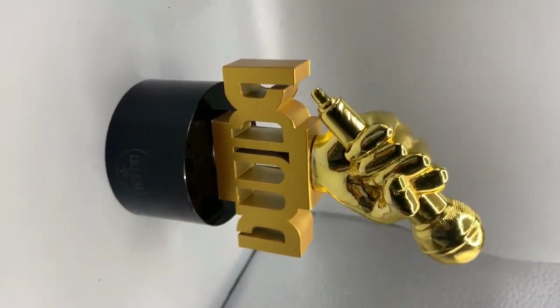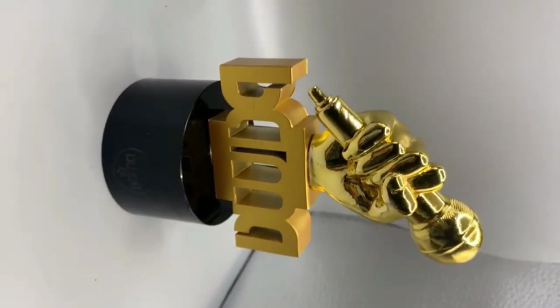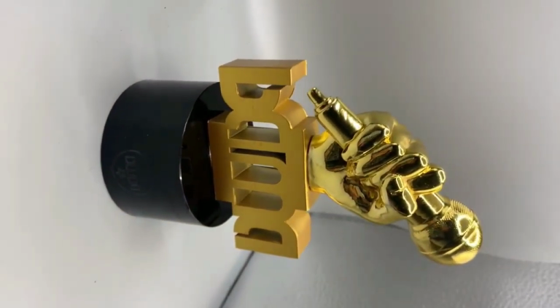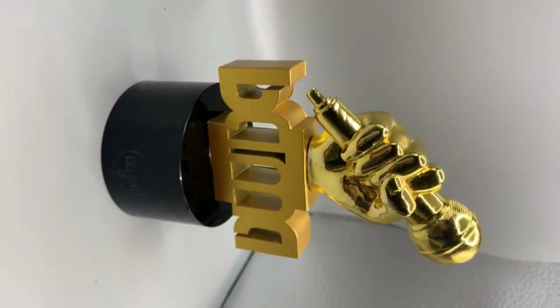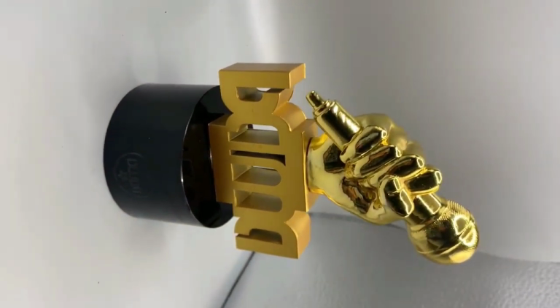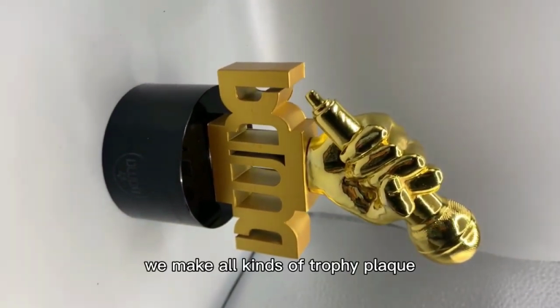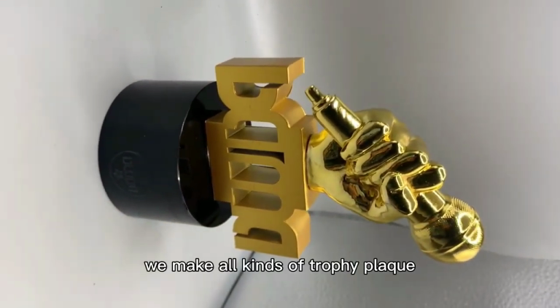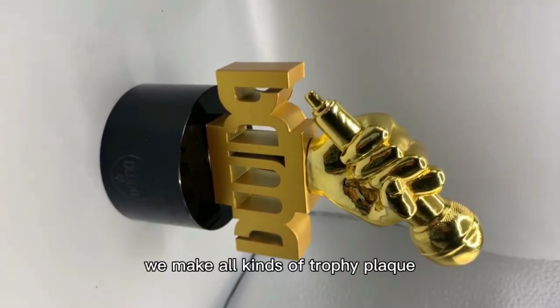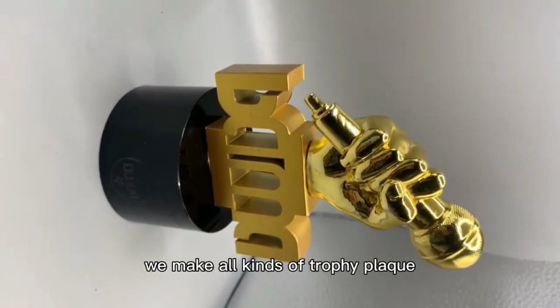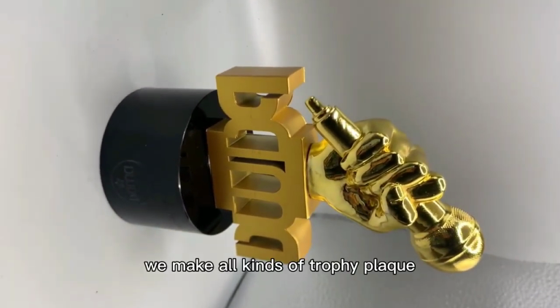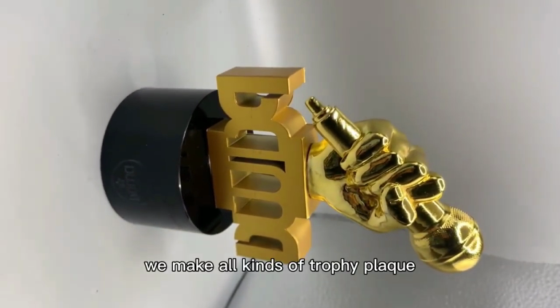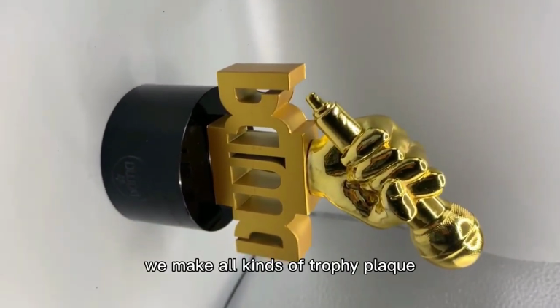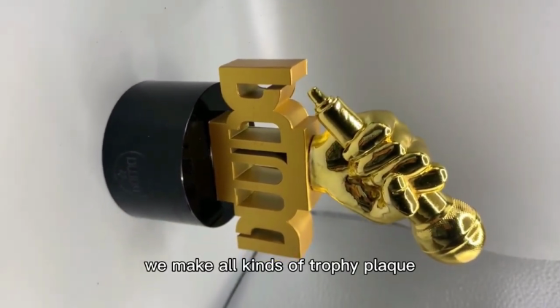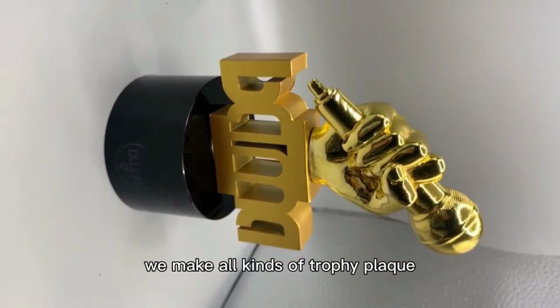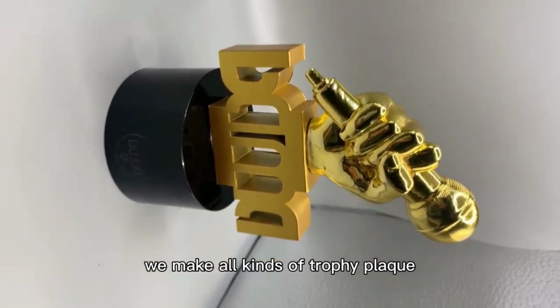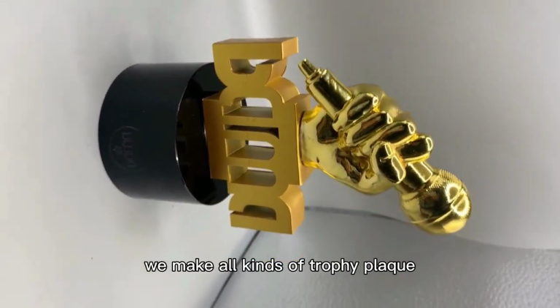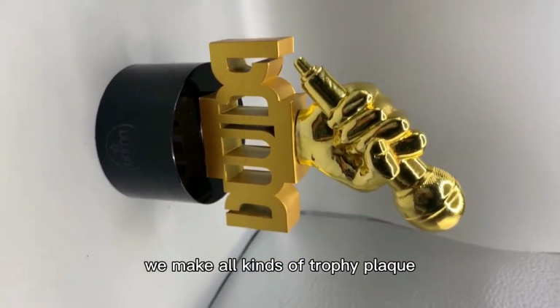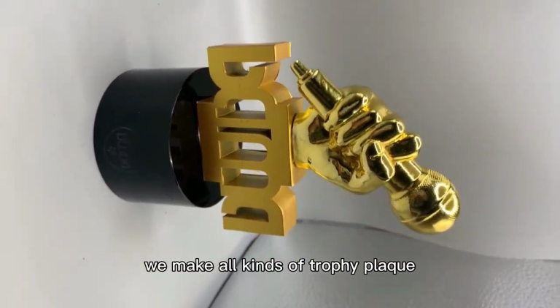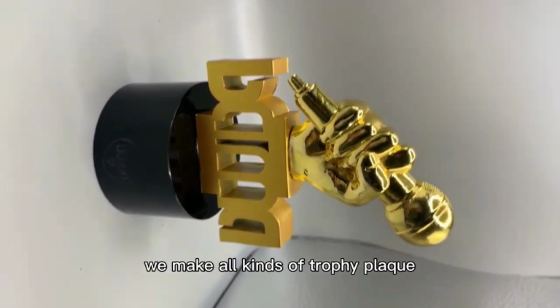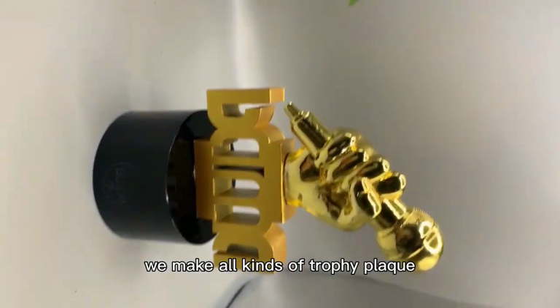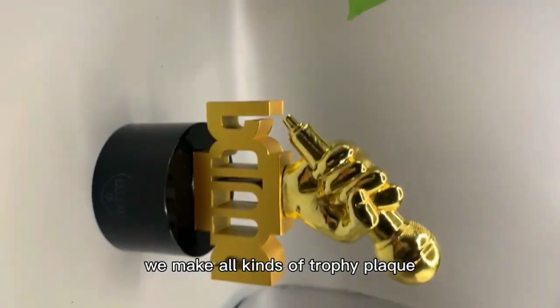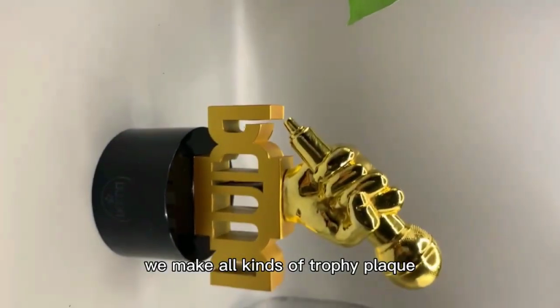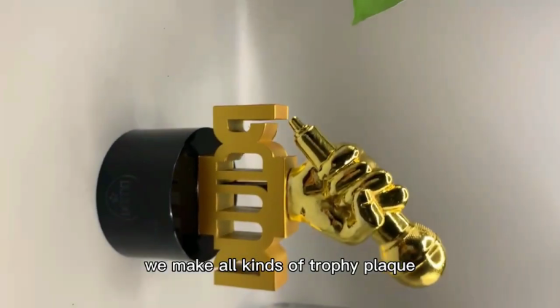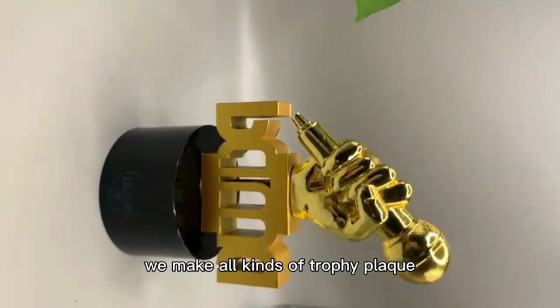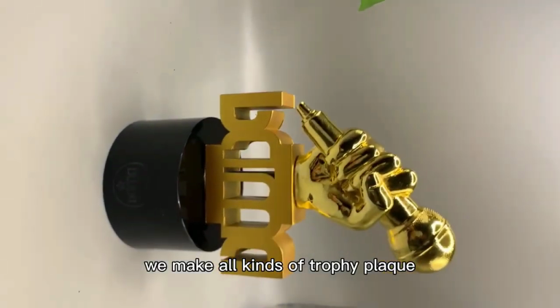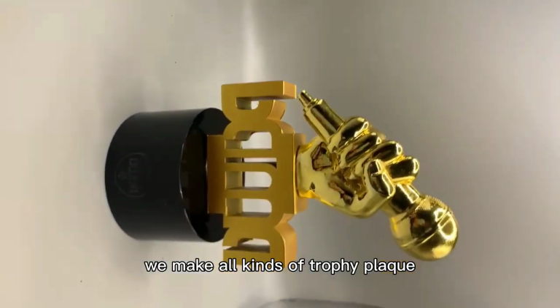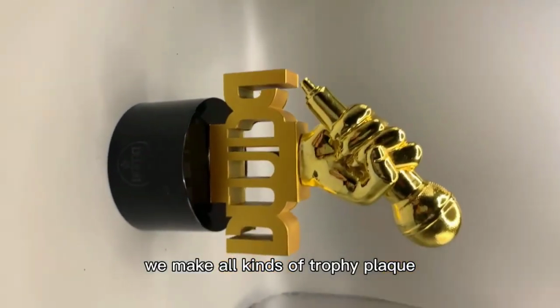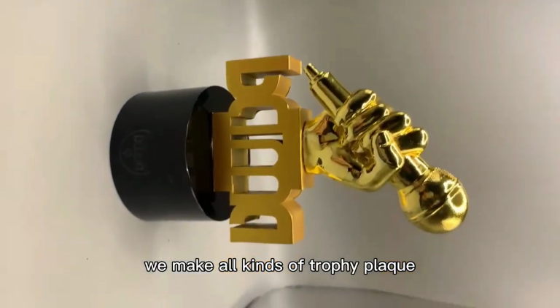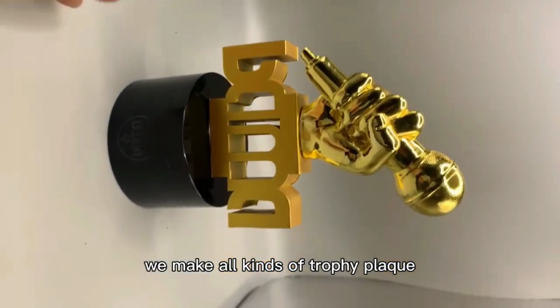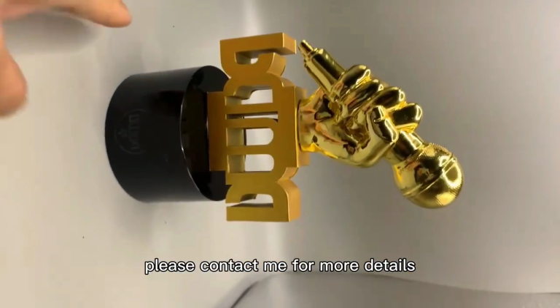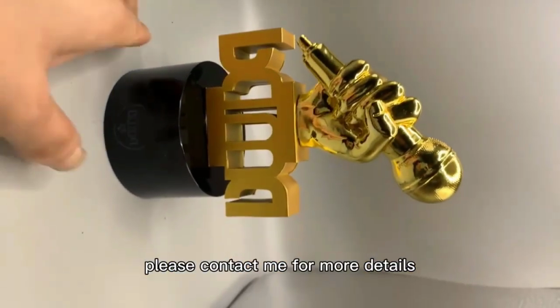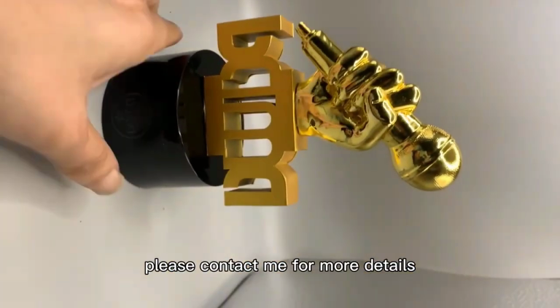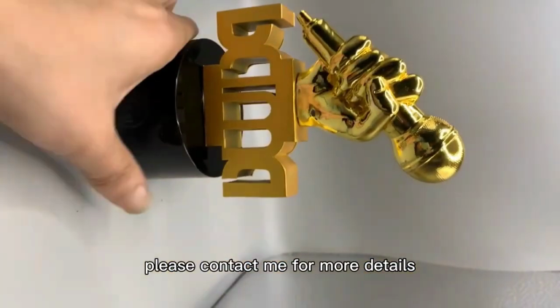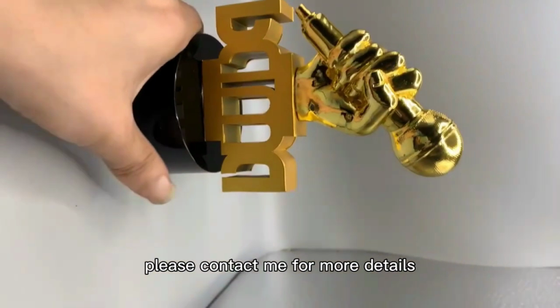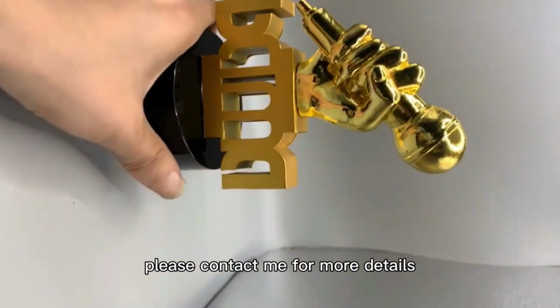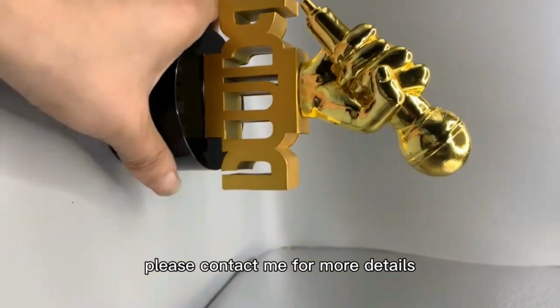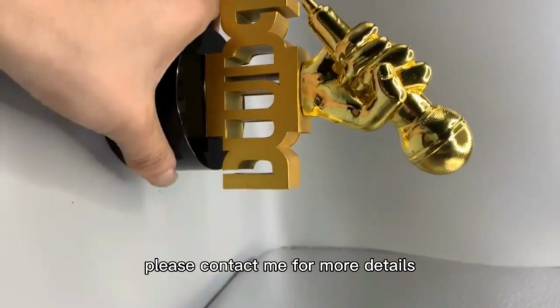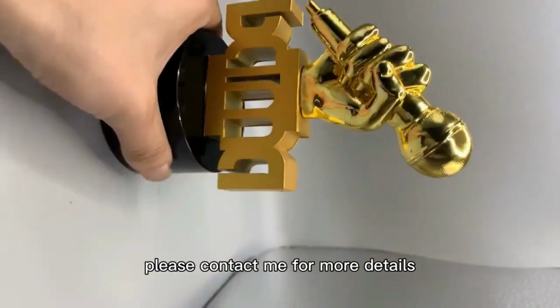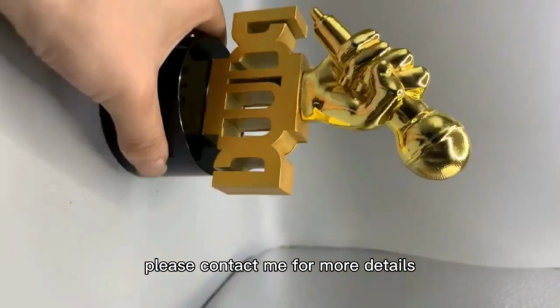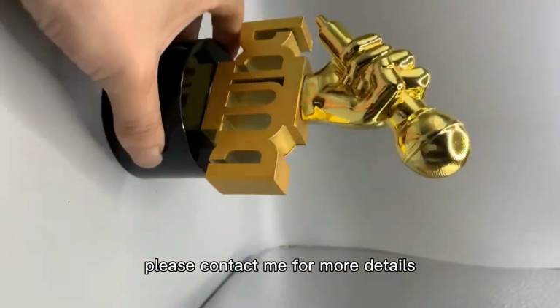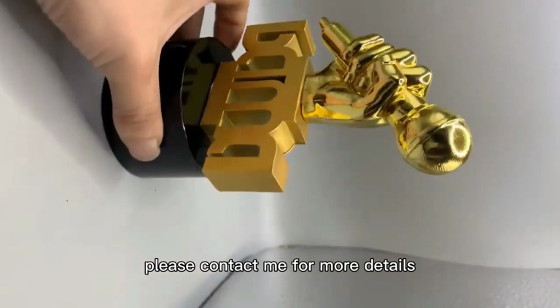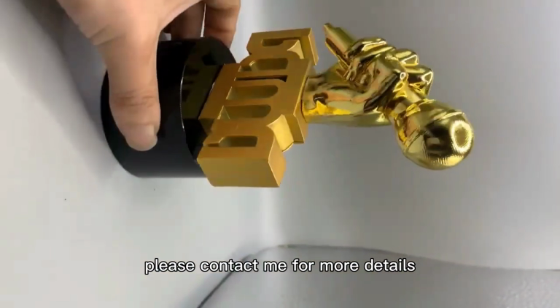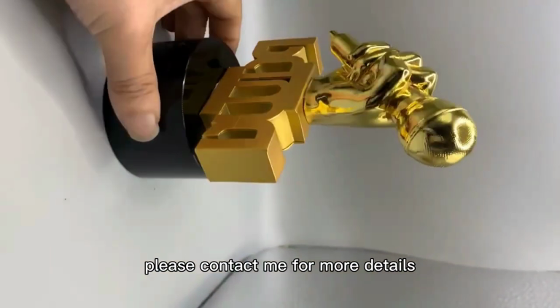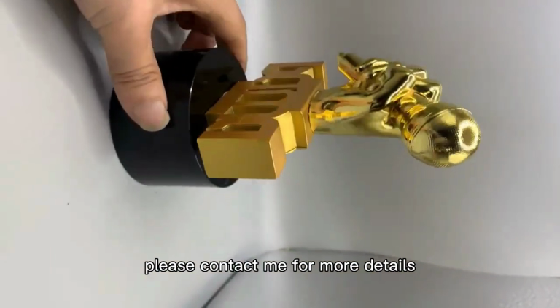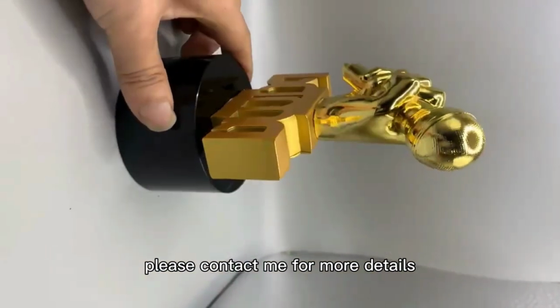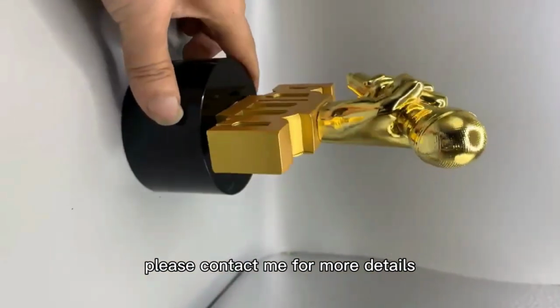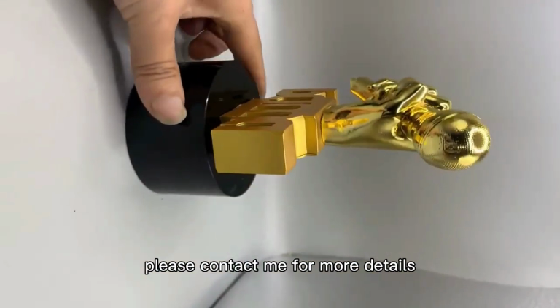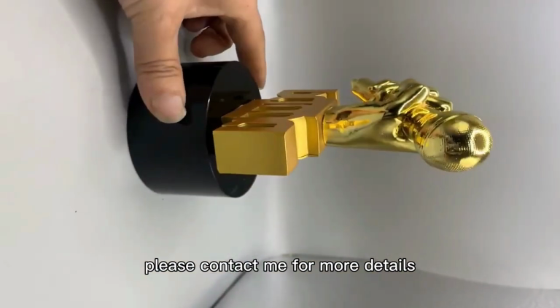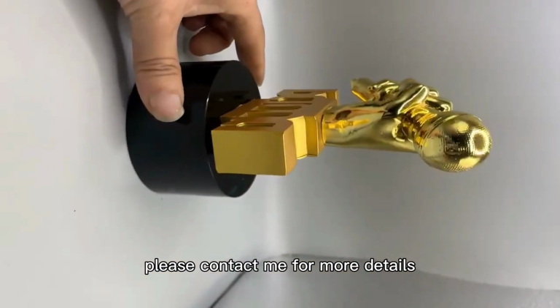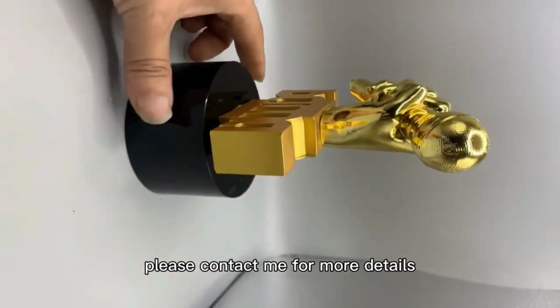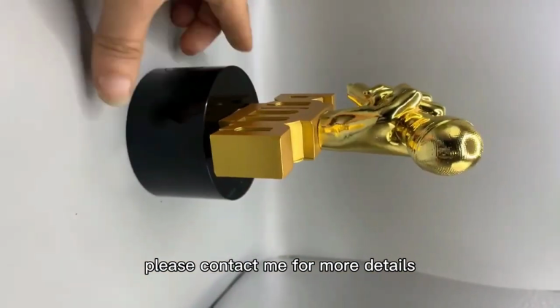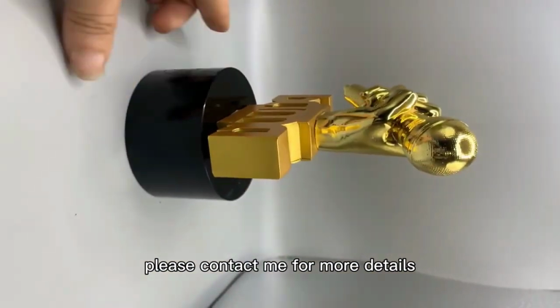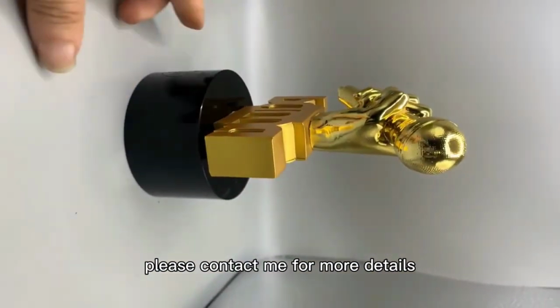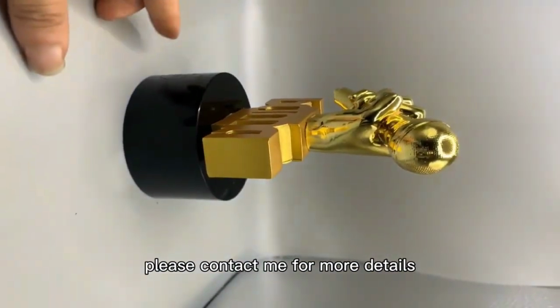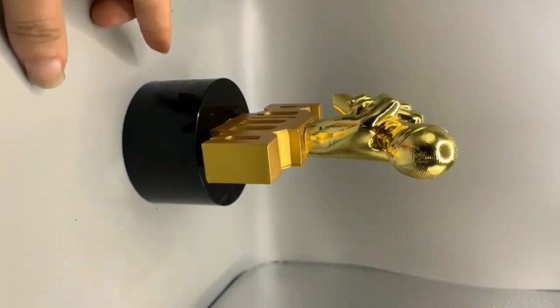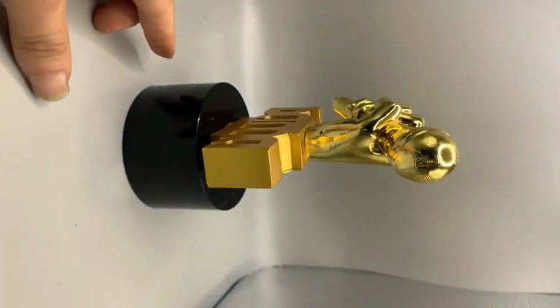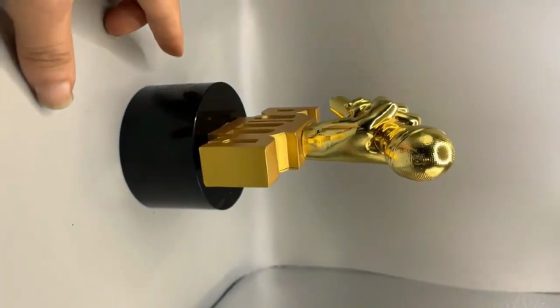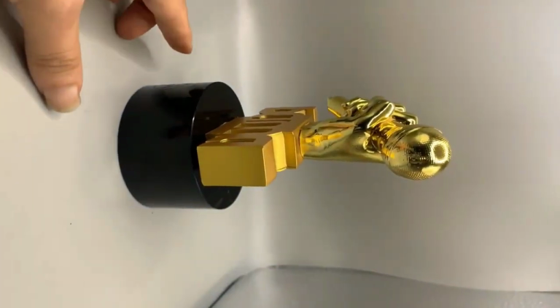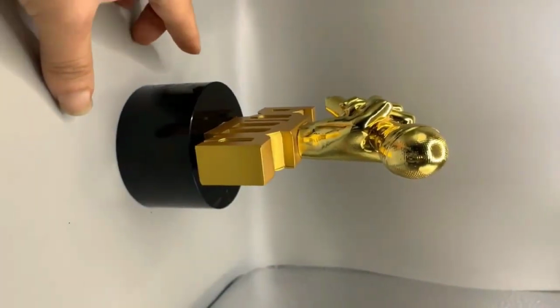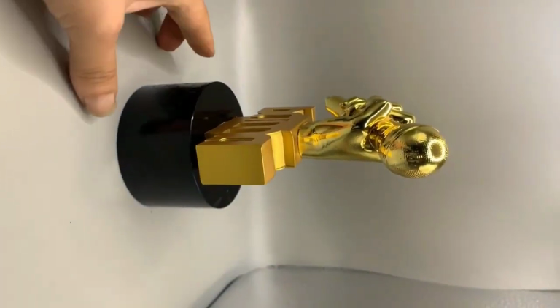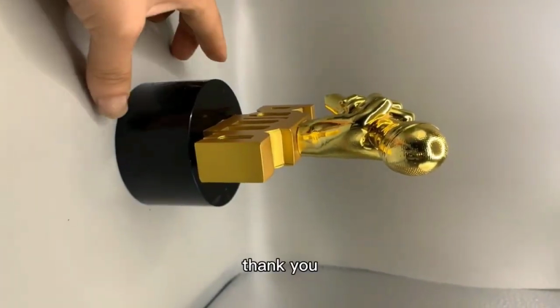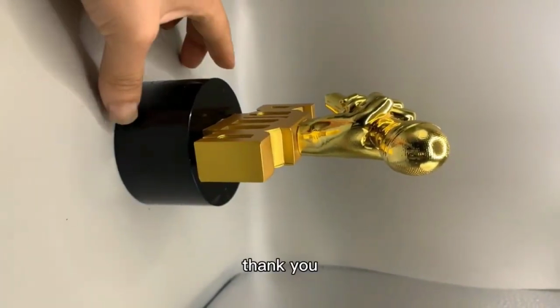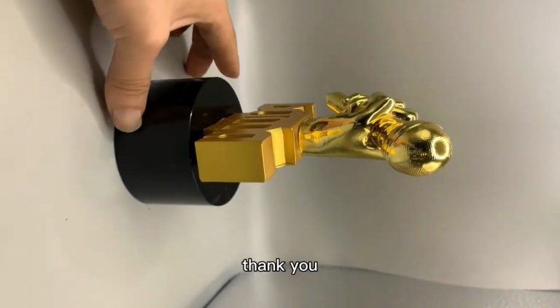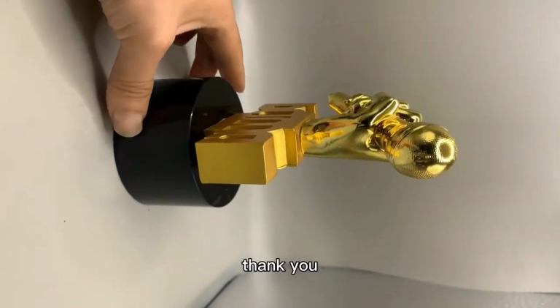We make all kinds of trophies and plaques. Please contact me for more details. Thank you.